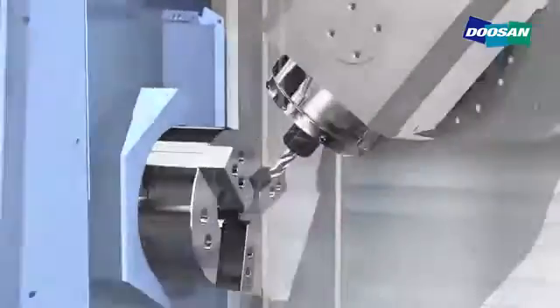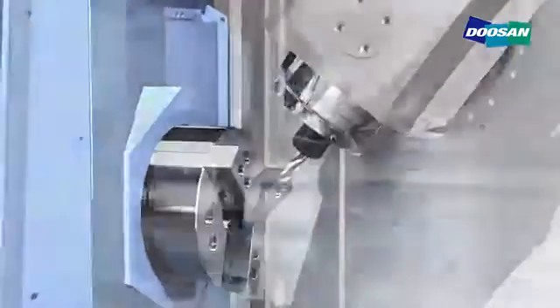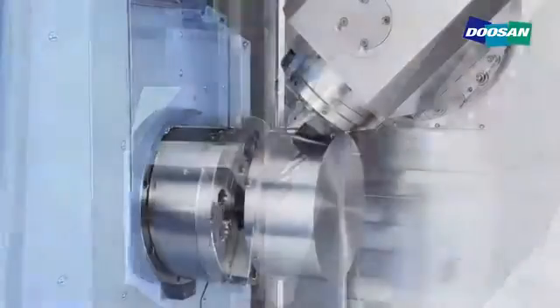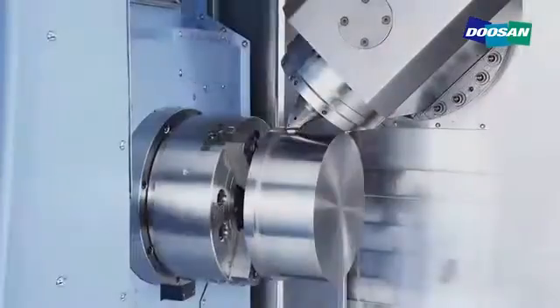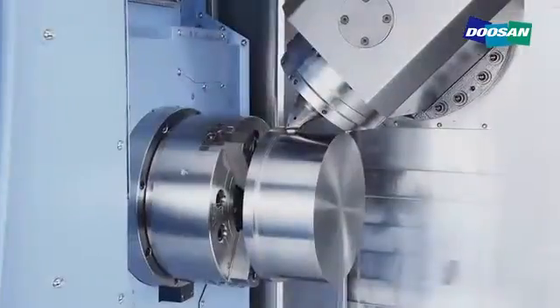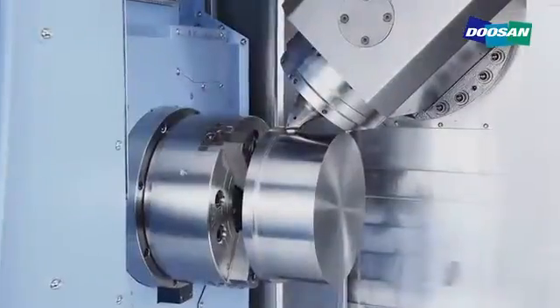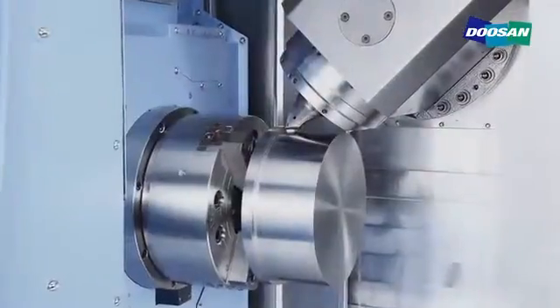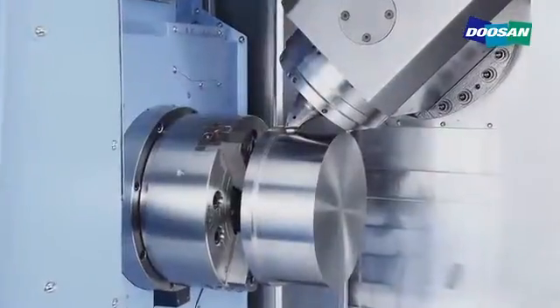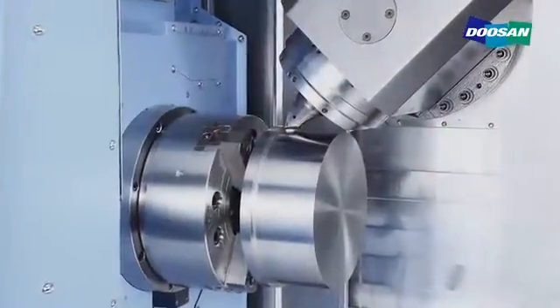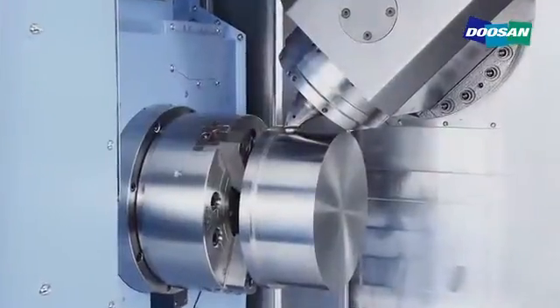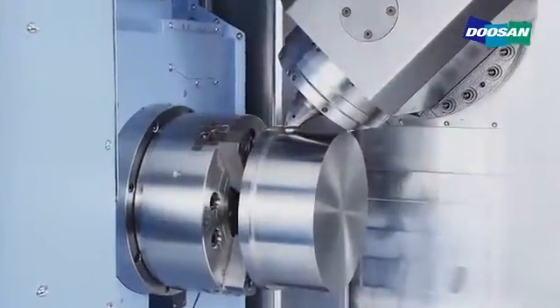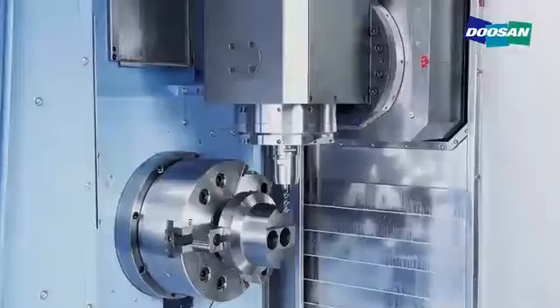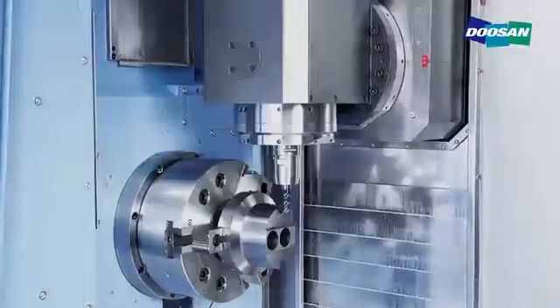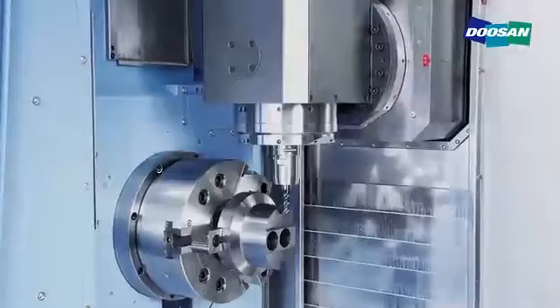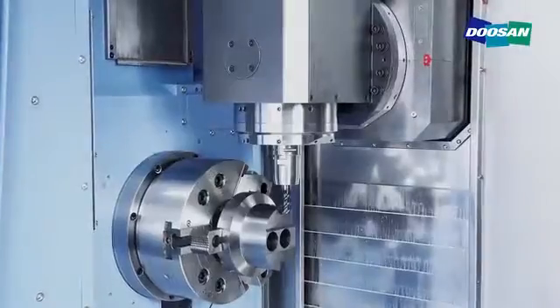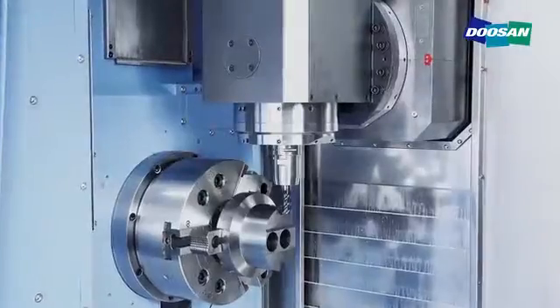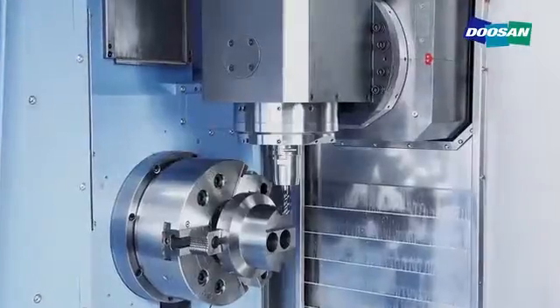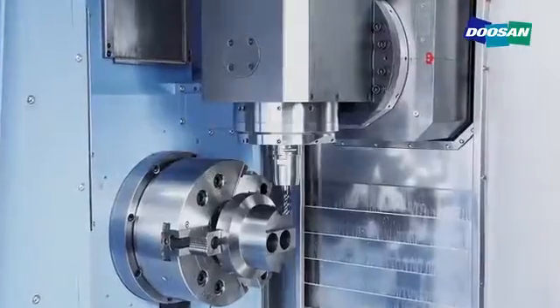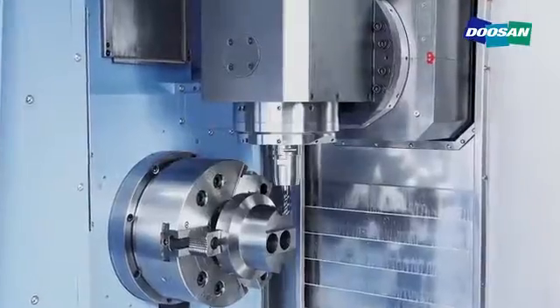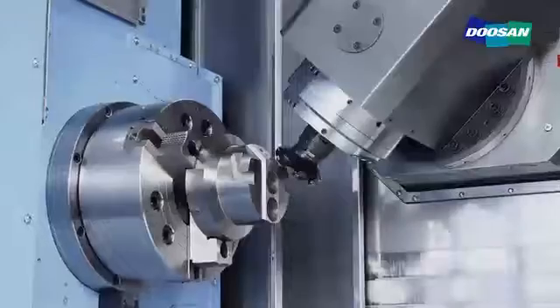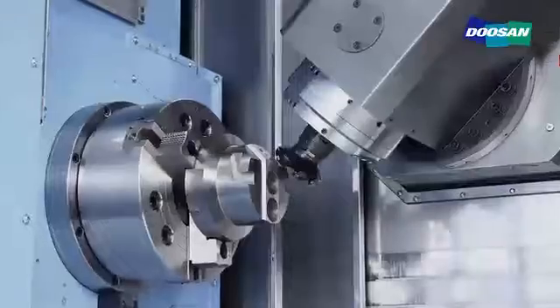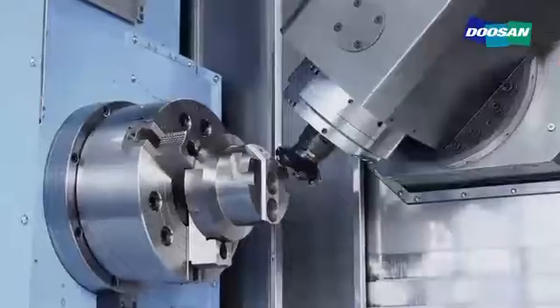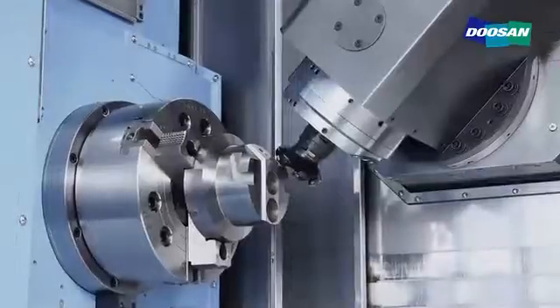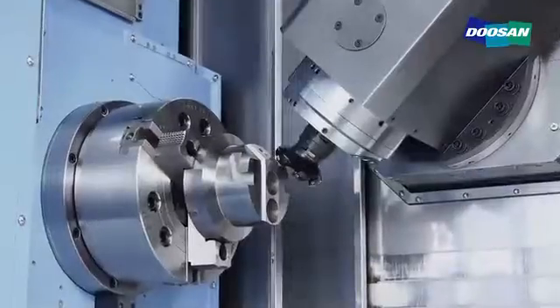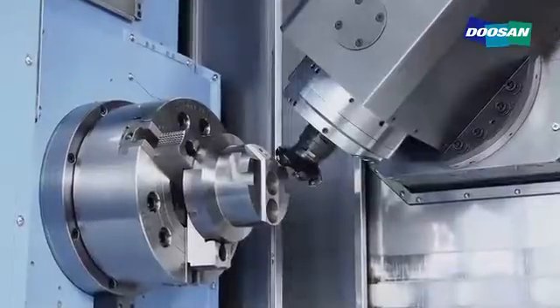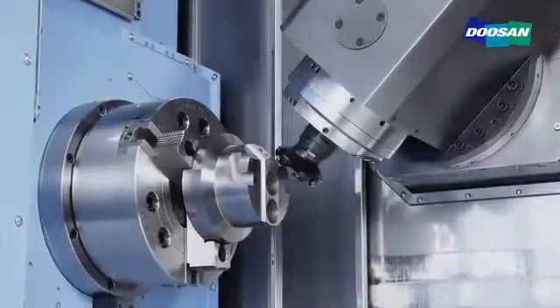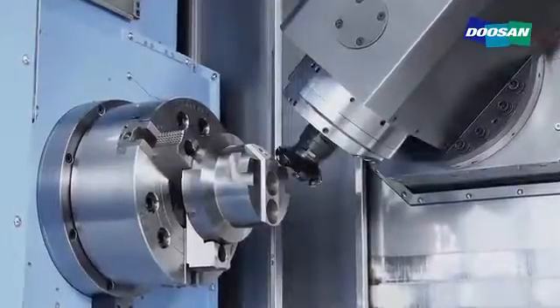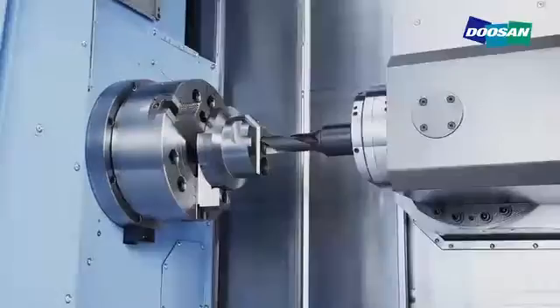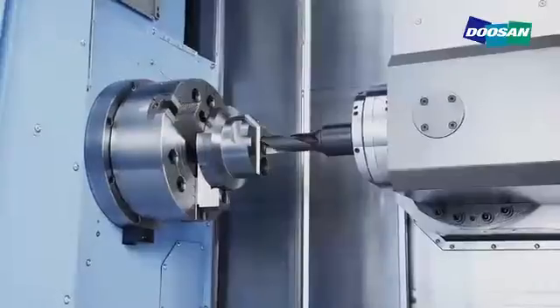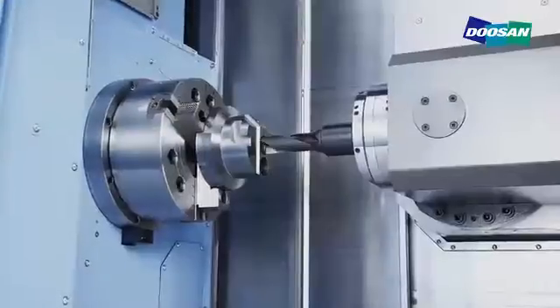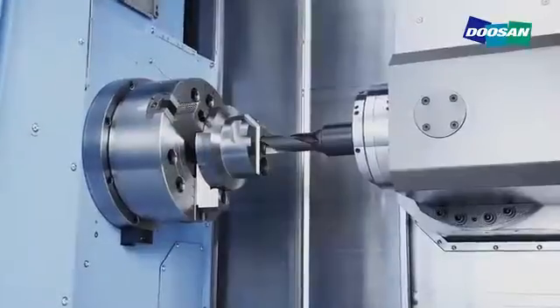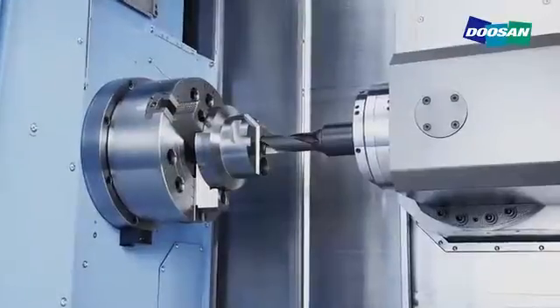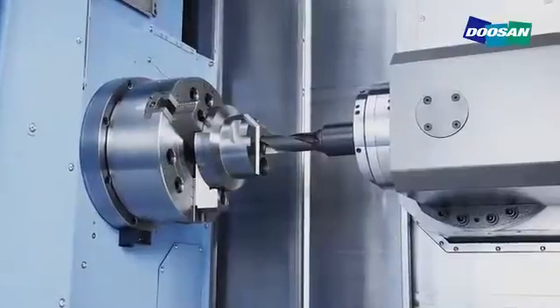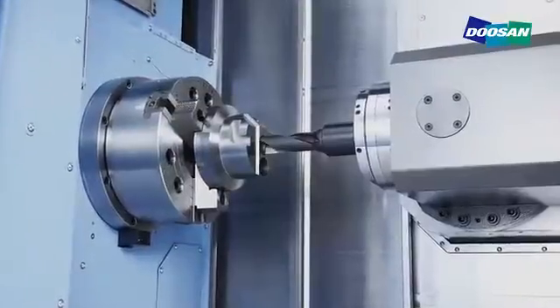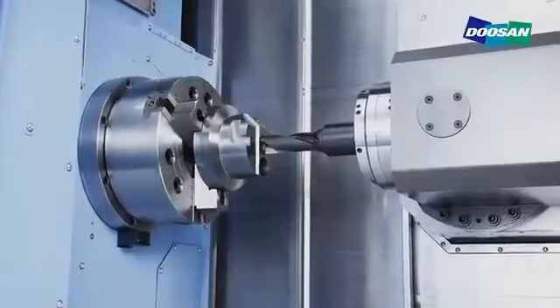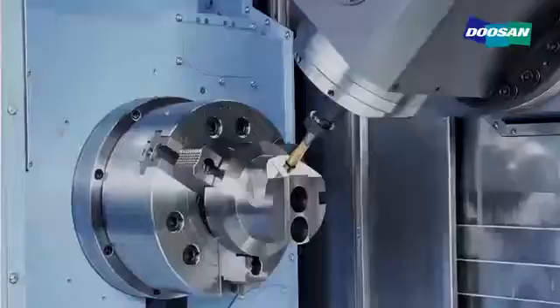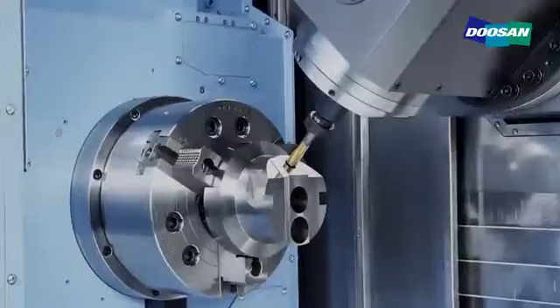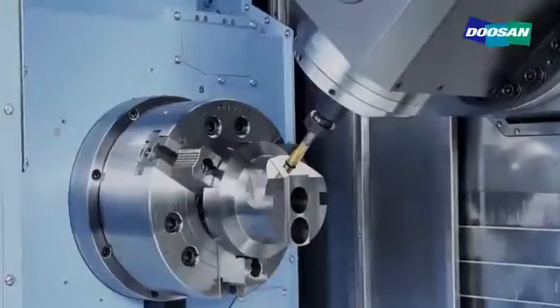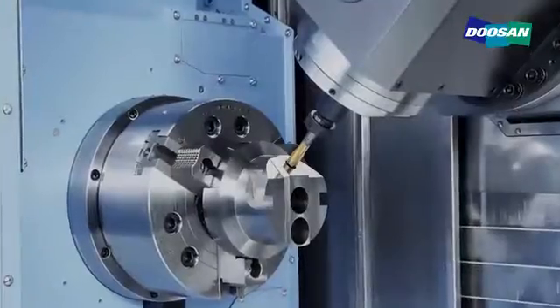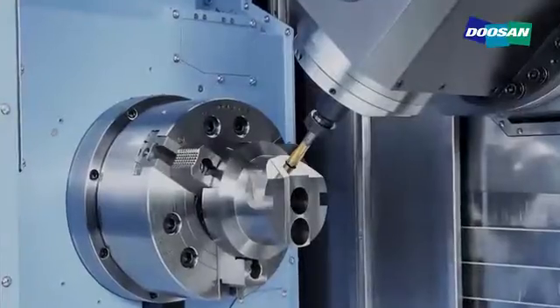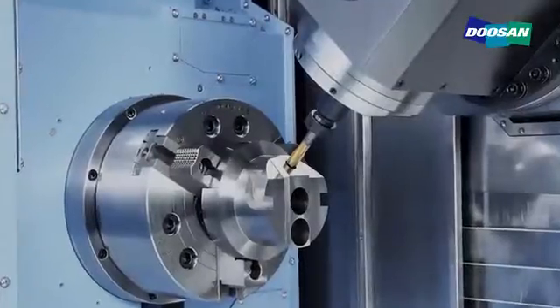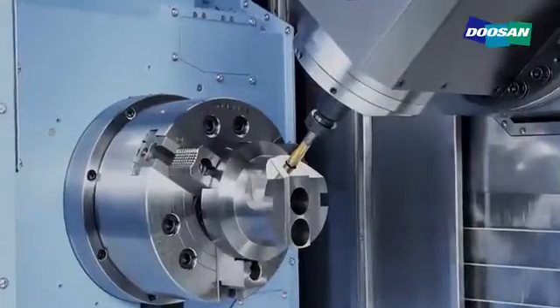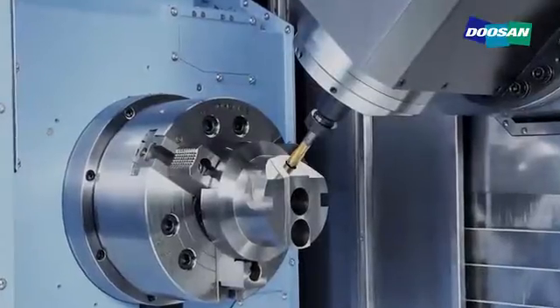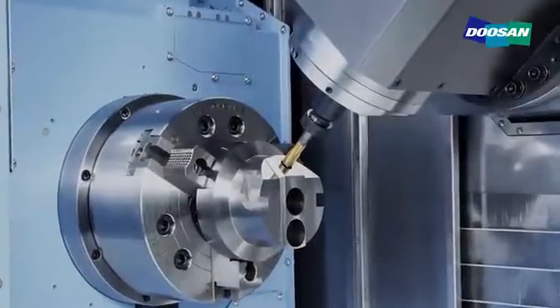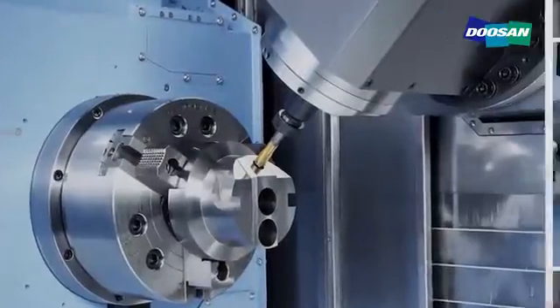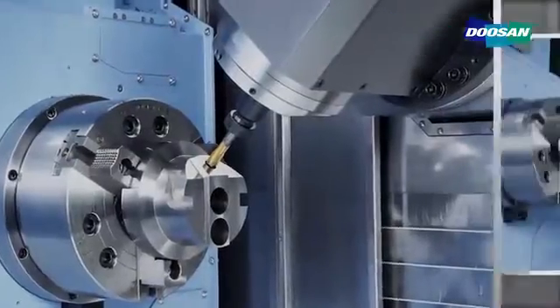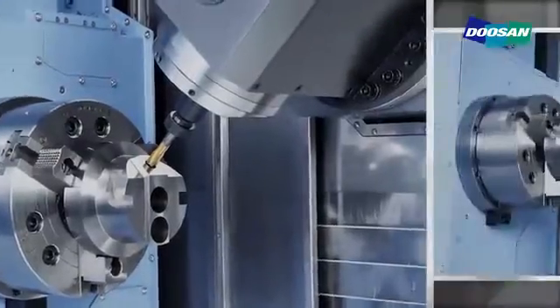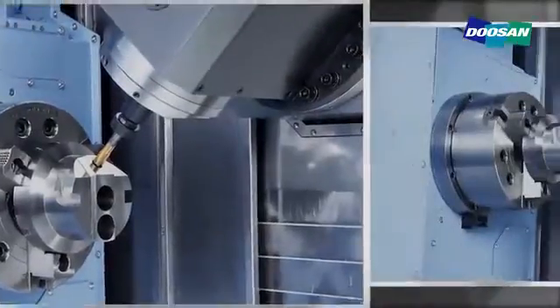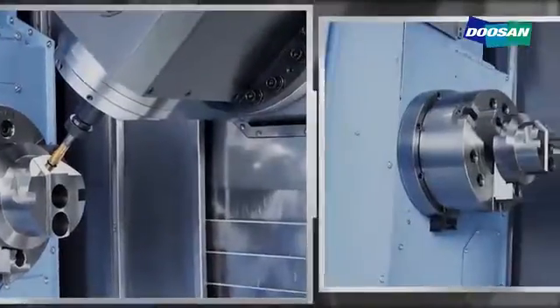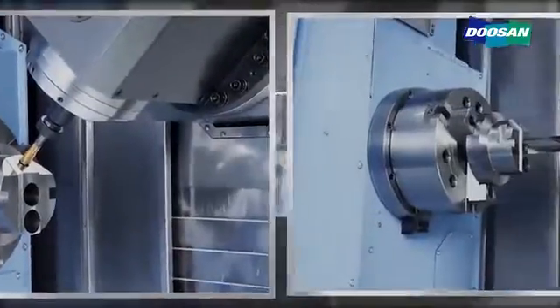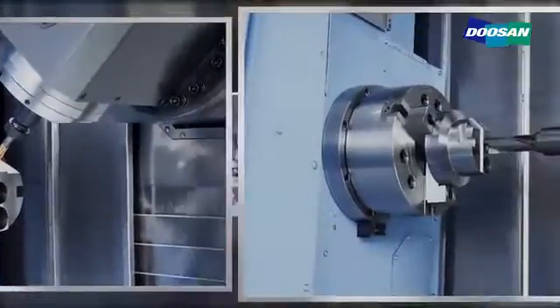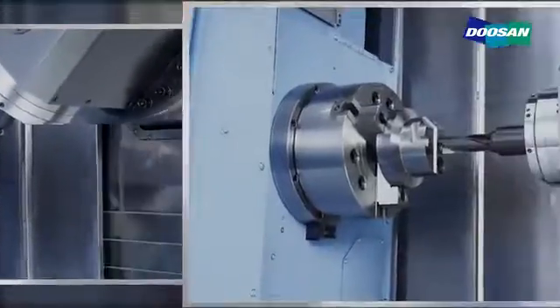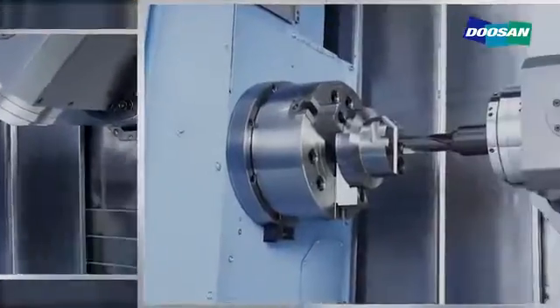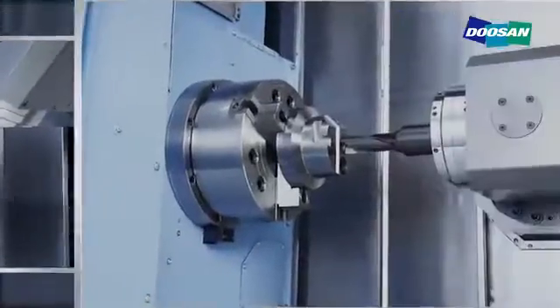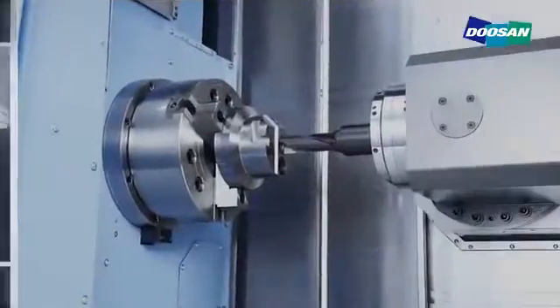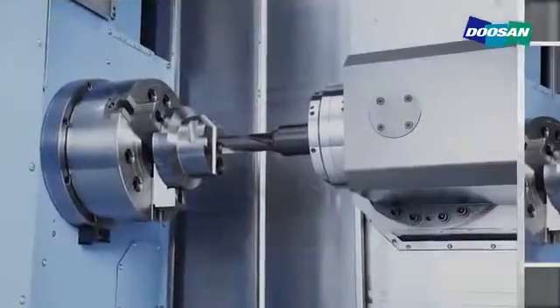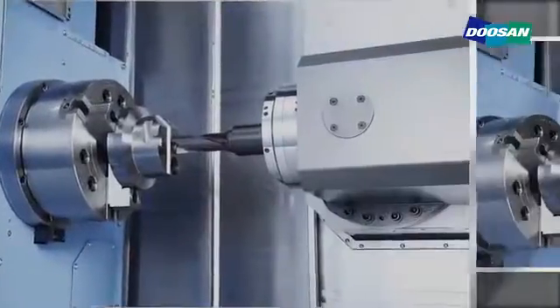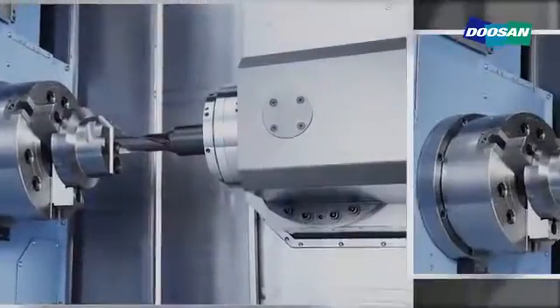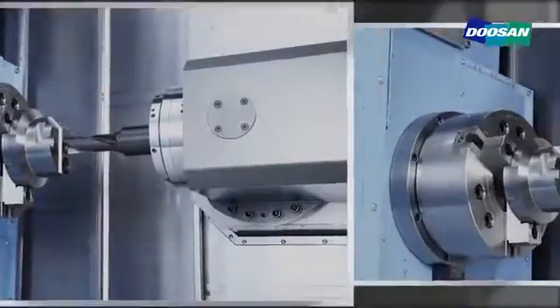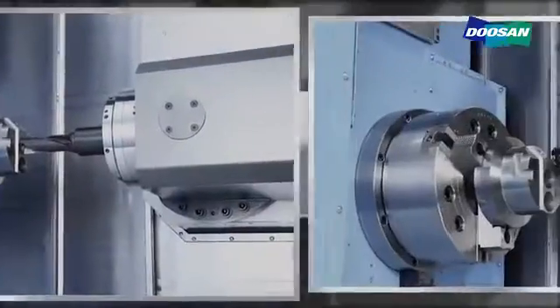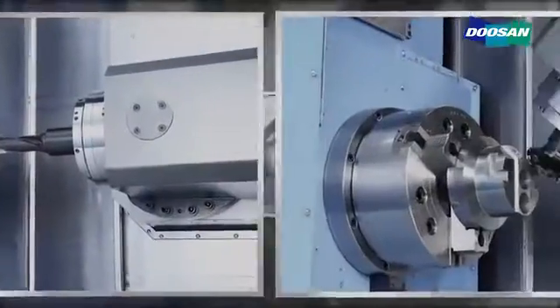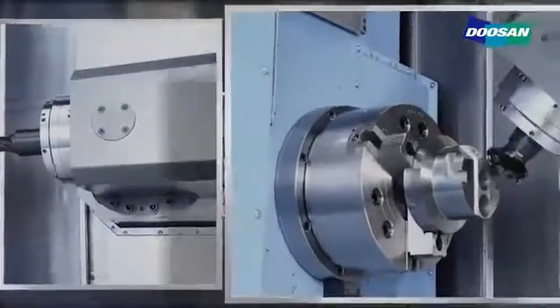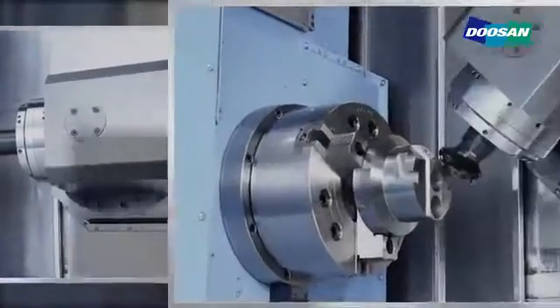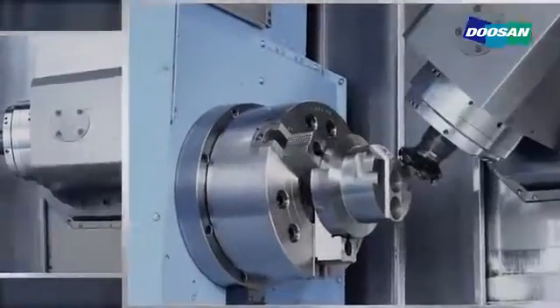Virtually any shape can be machined in no time through turning, end milling, face milling, drilling and tapping.